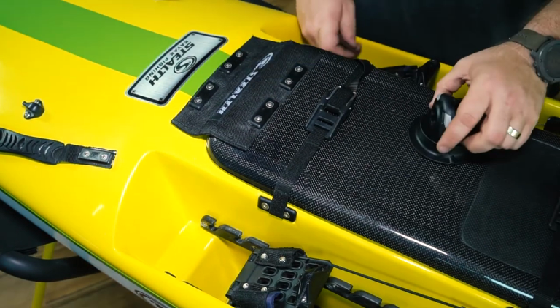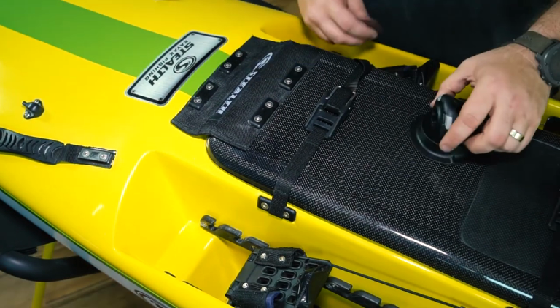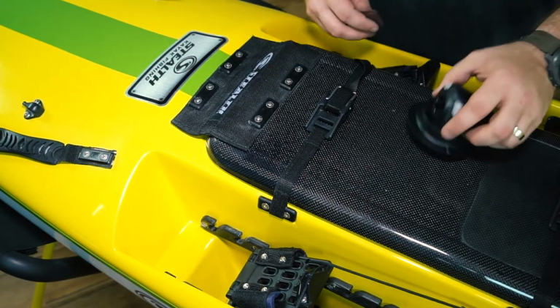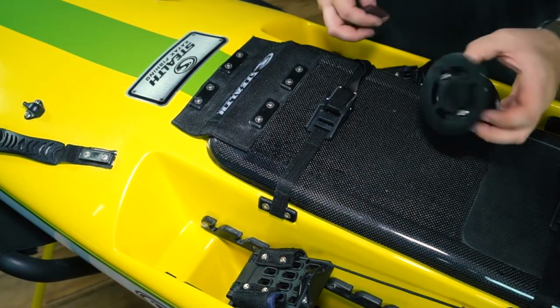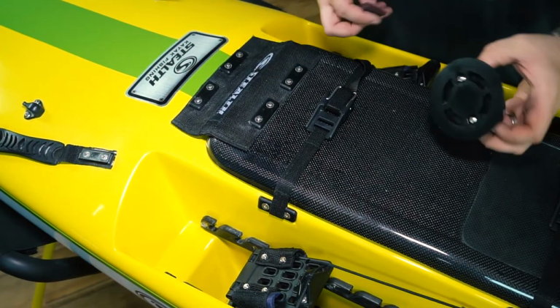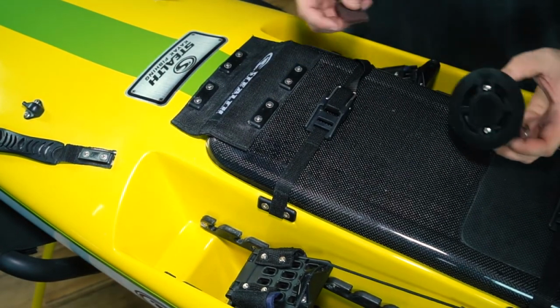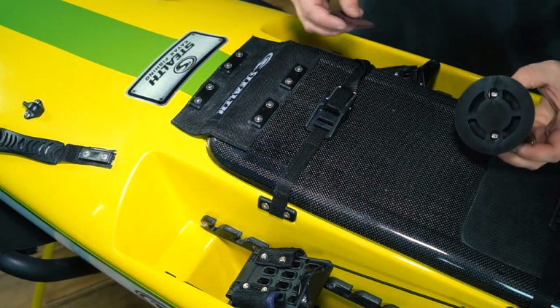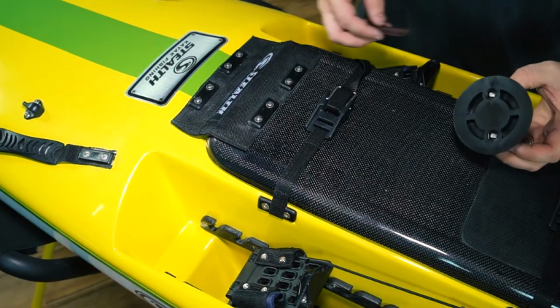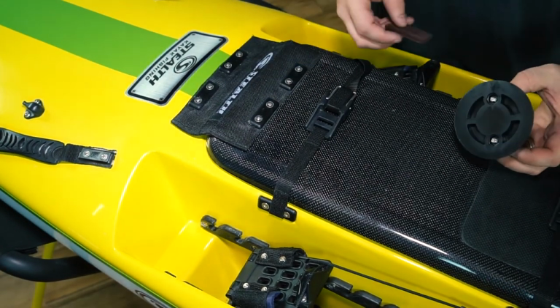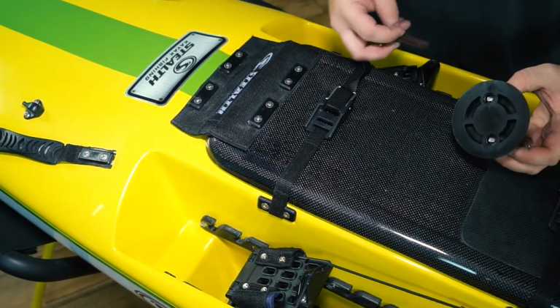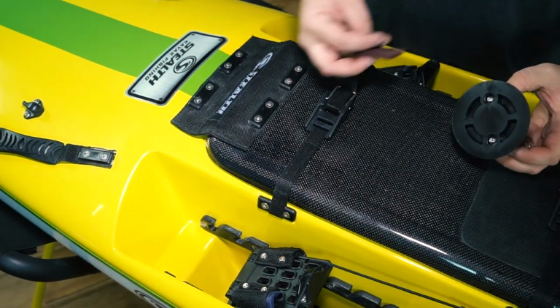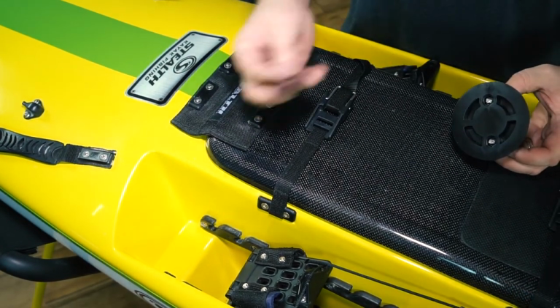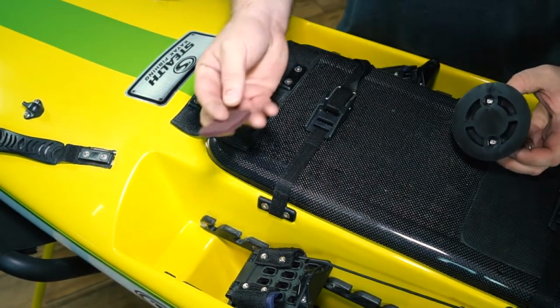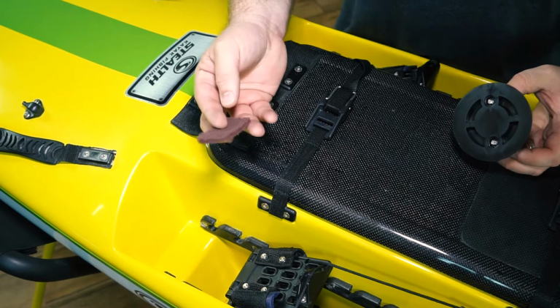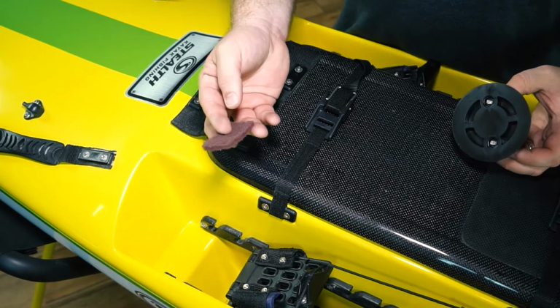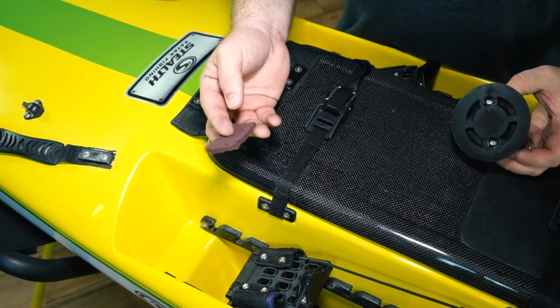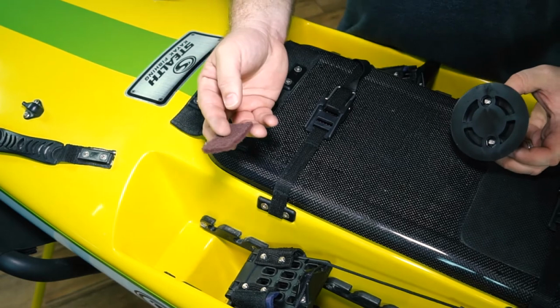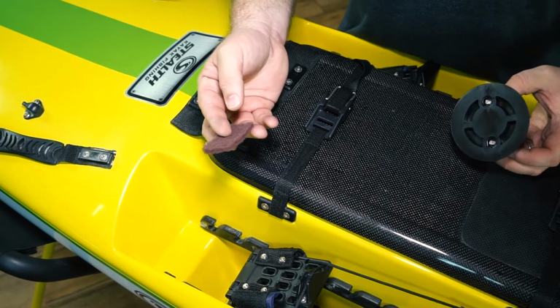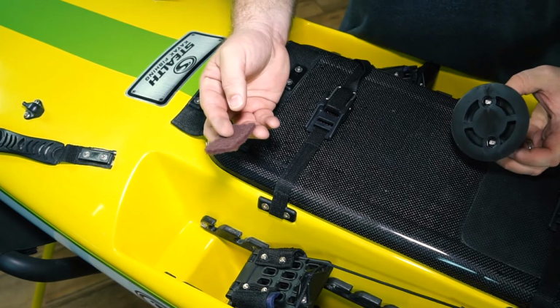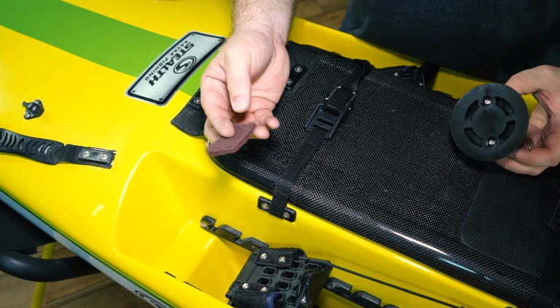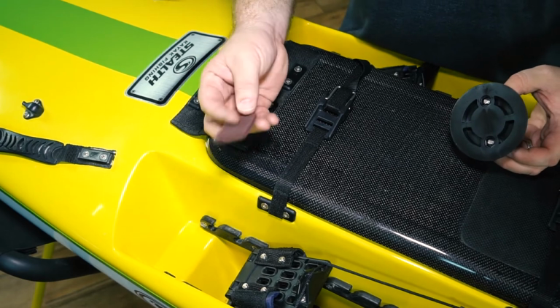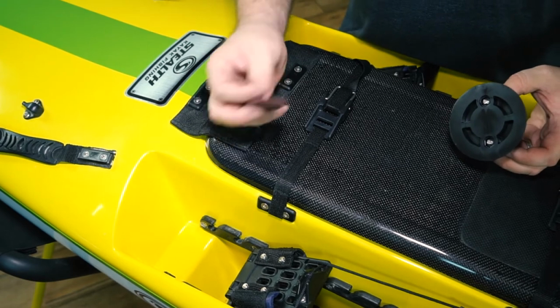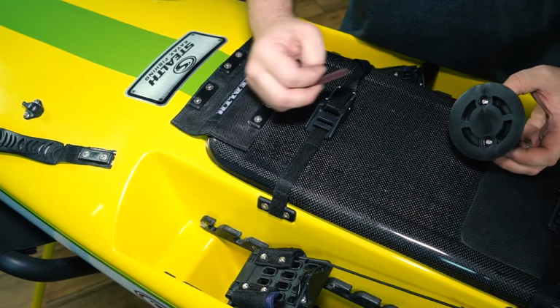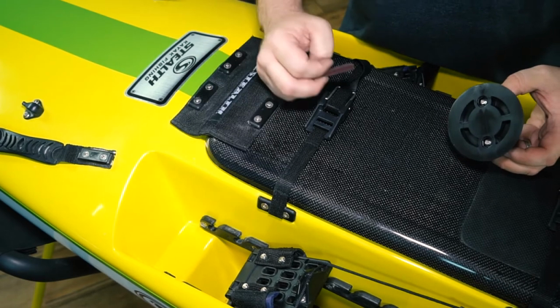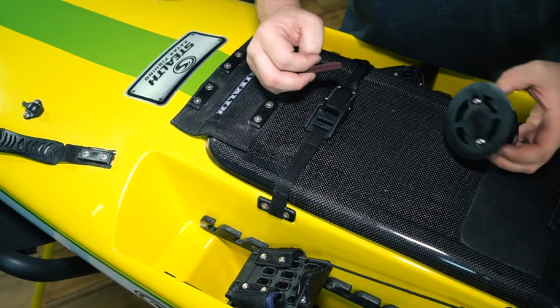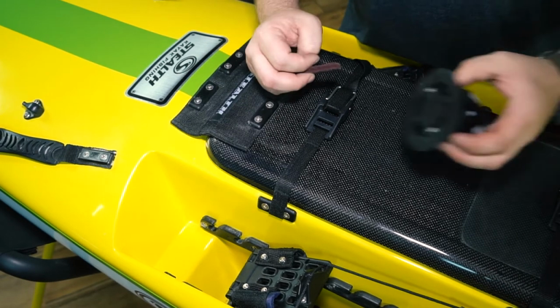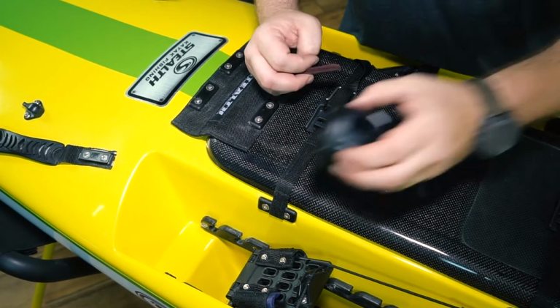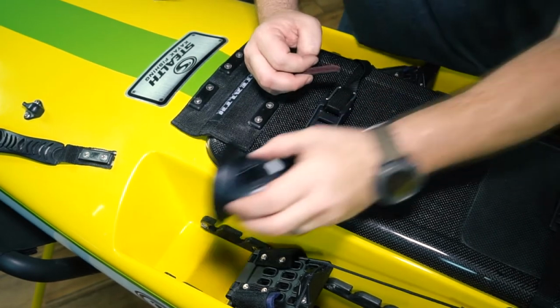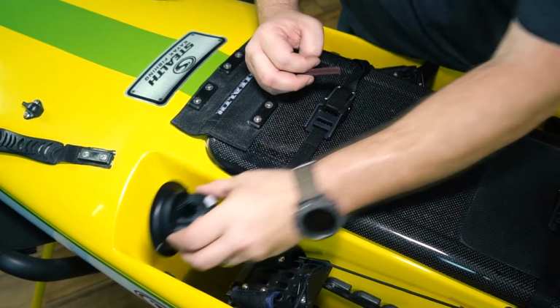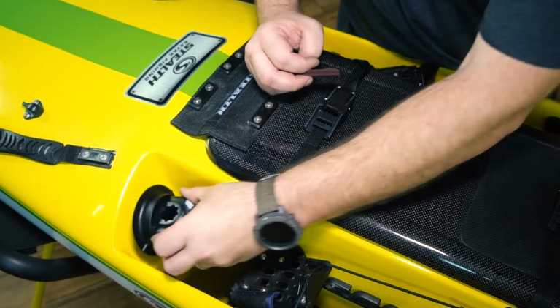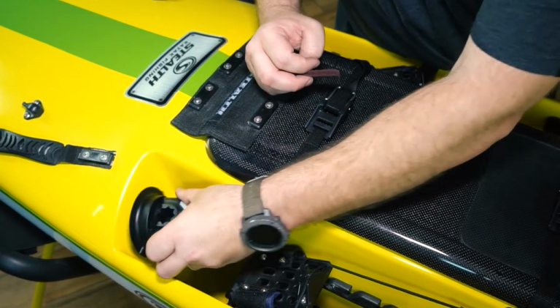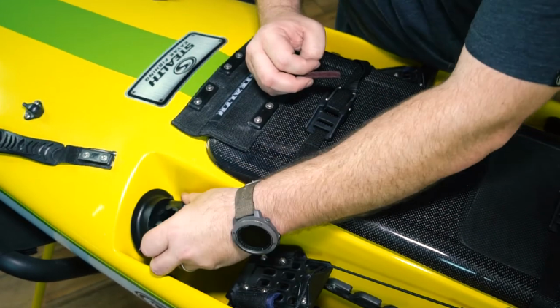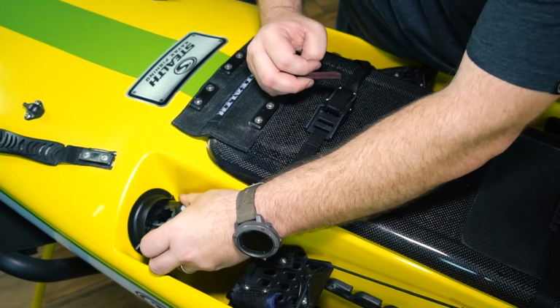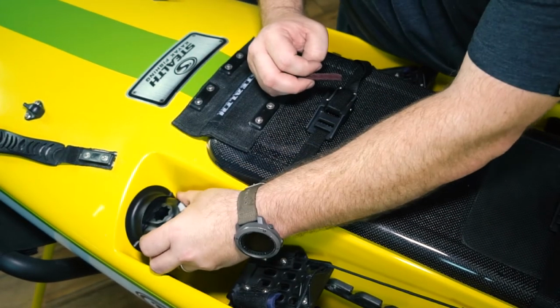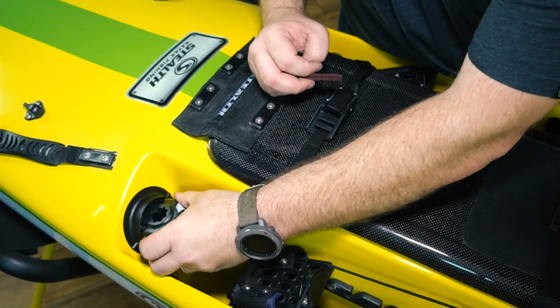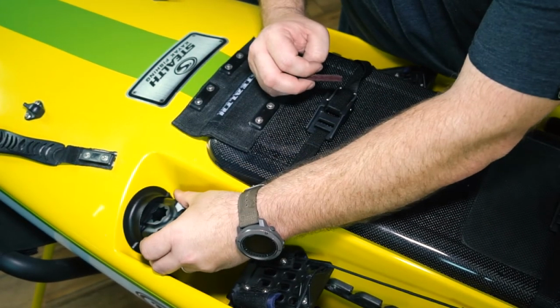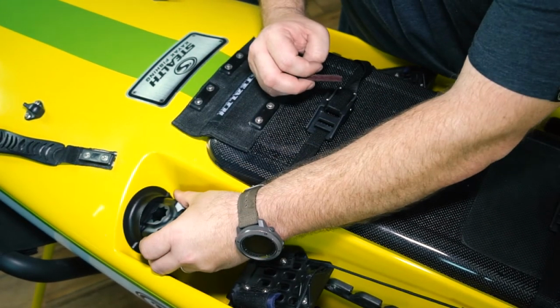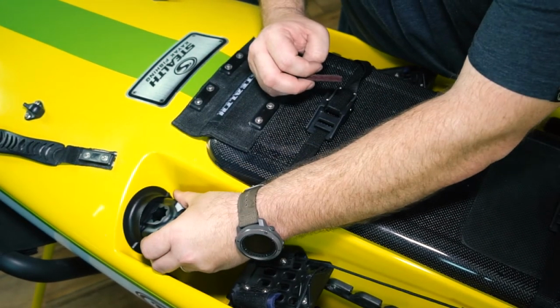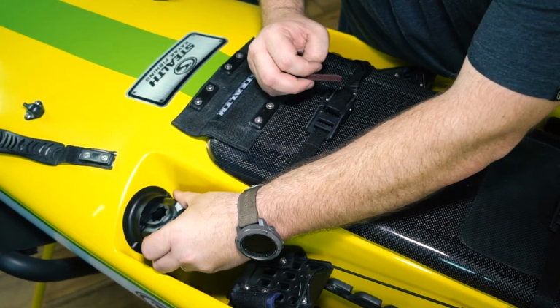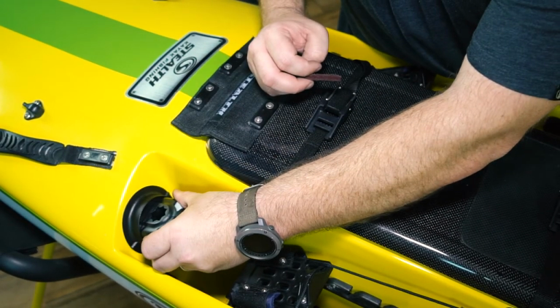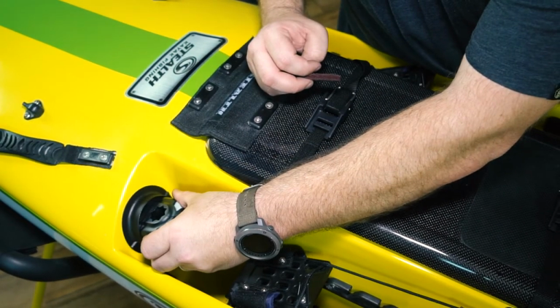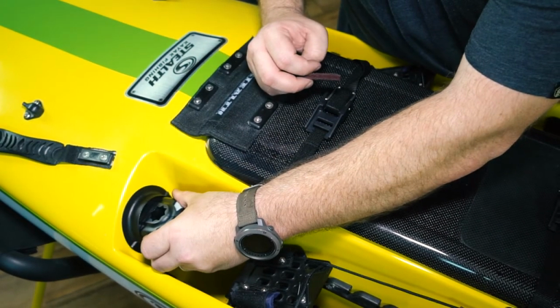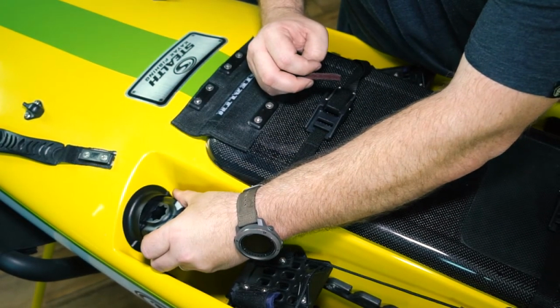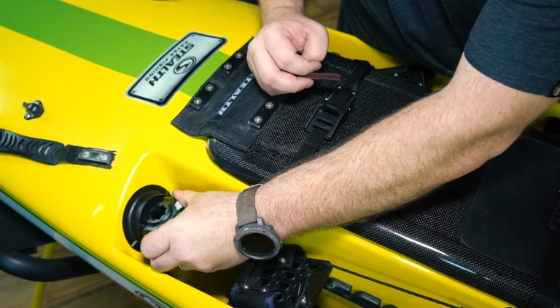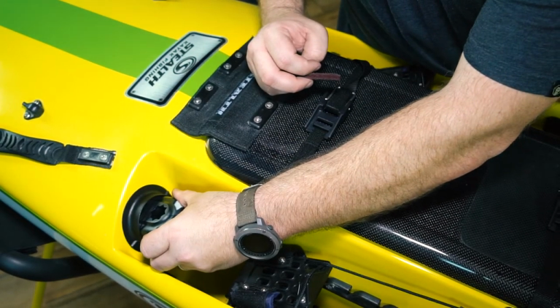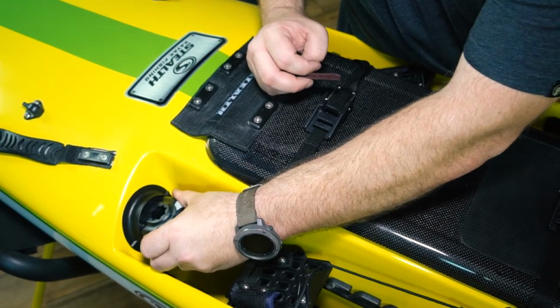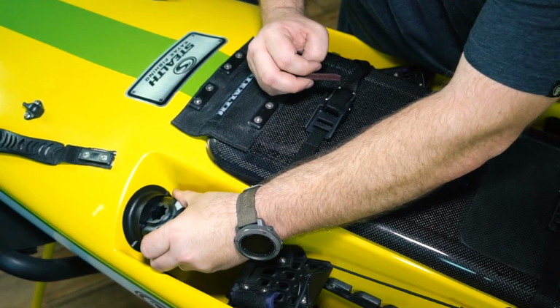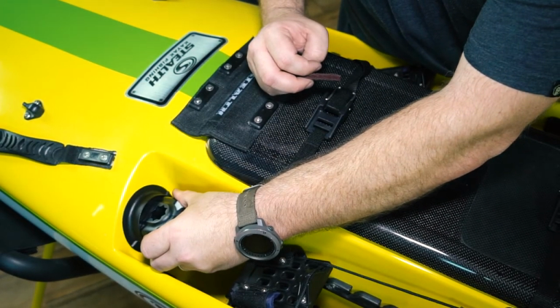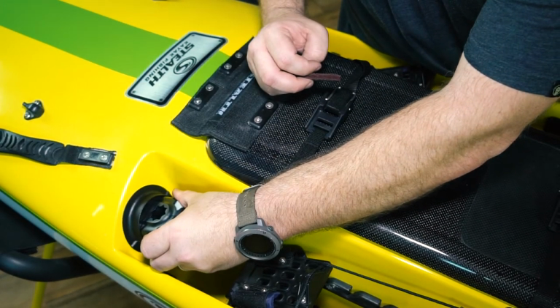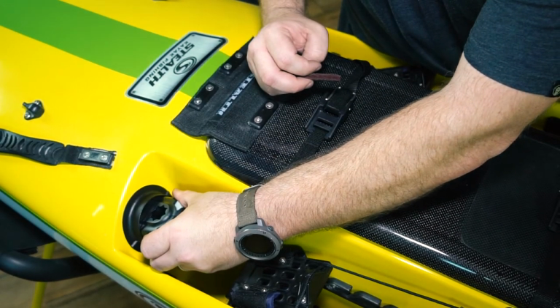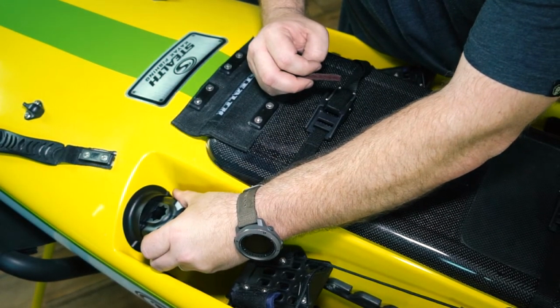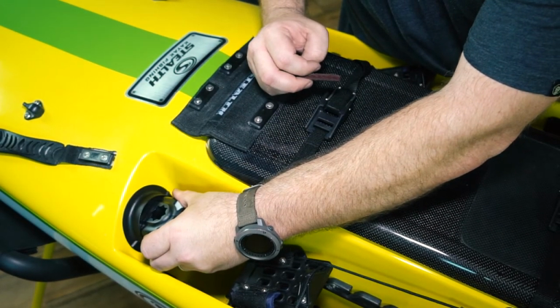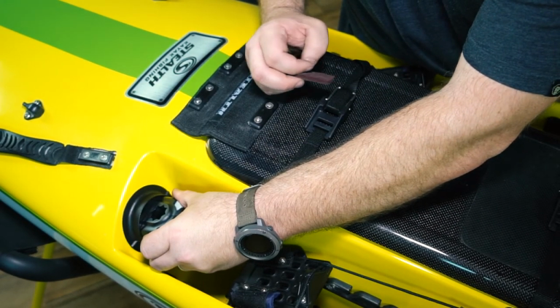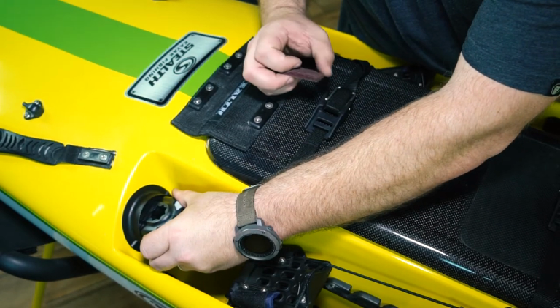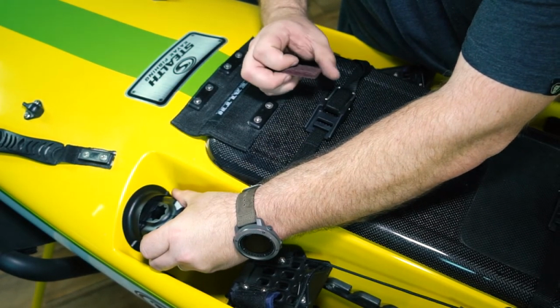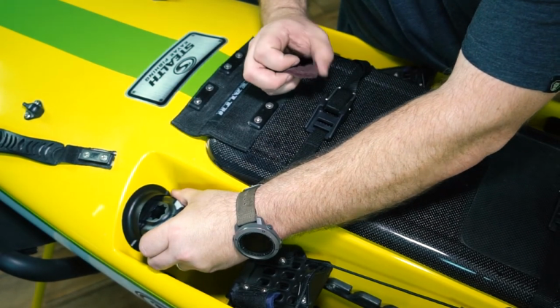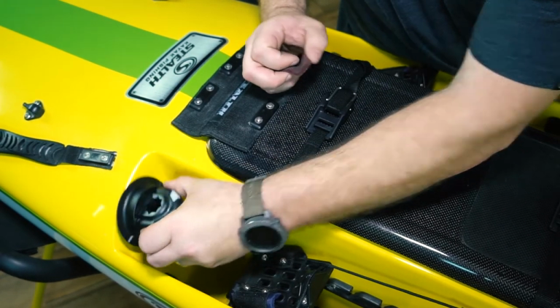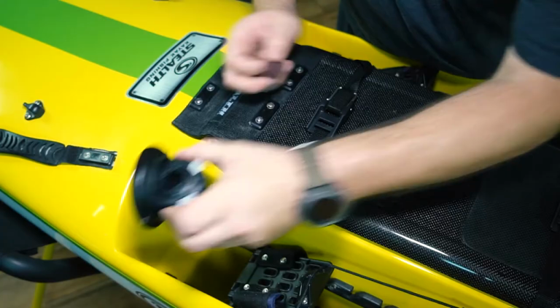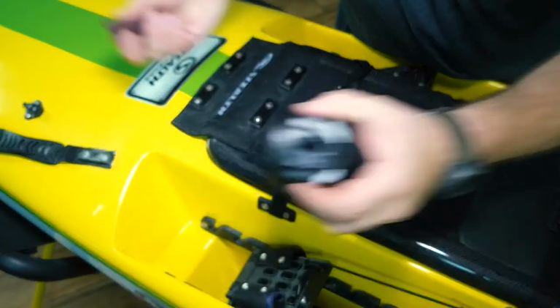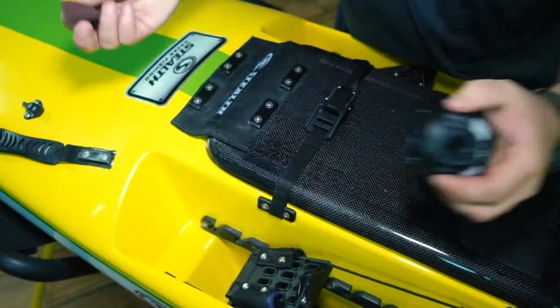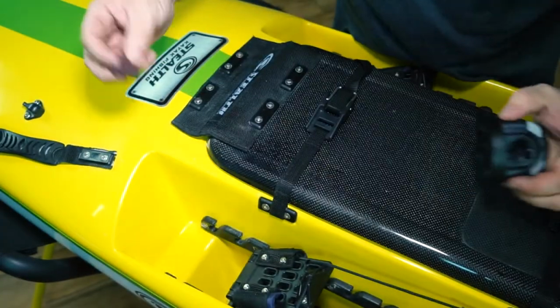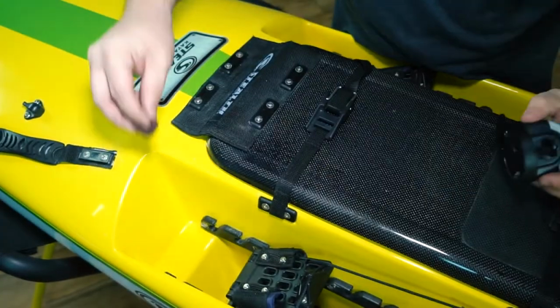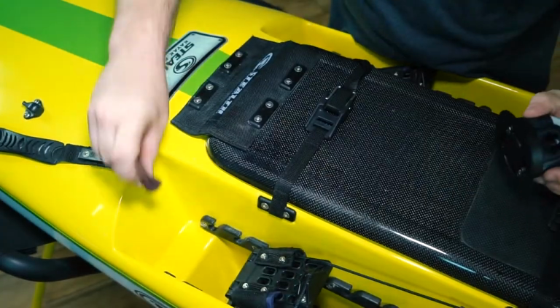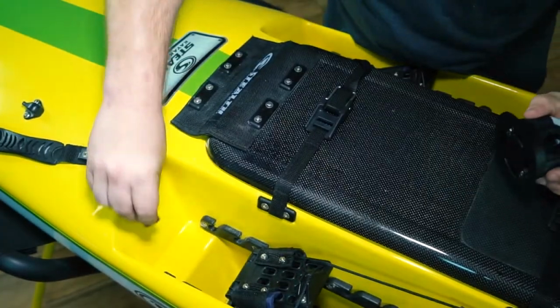The next step is to take your scouring pad. You want to mark the area where you're going to mount the Quick Port and scour that area.